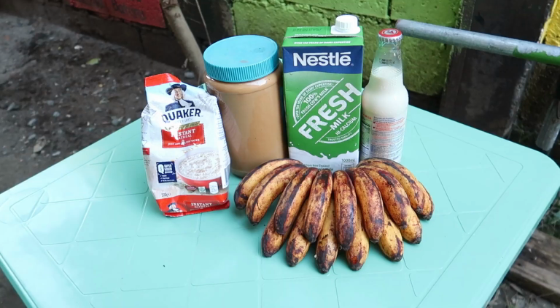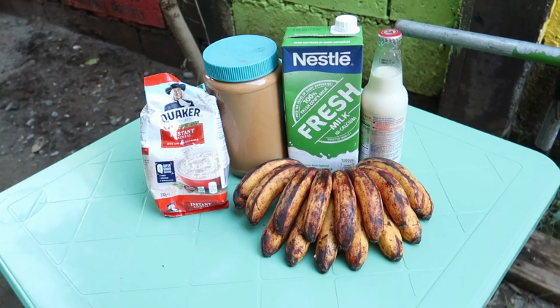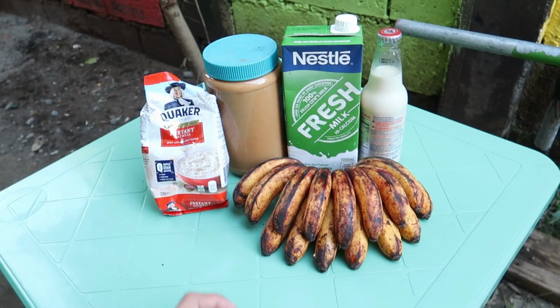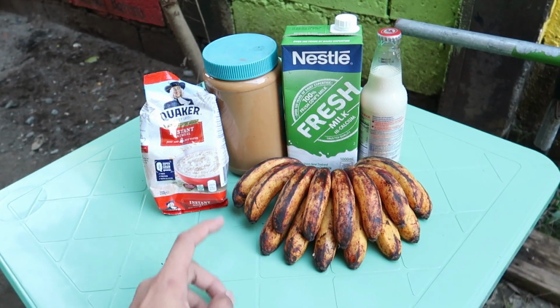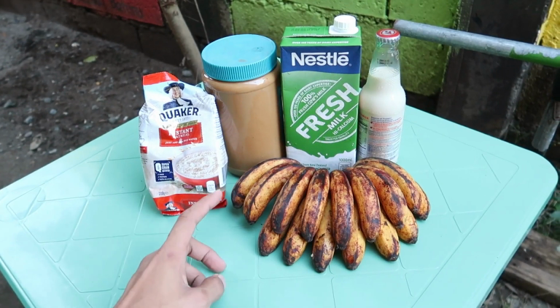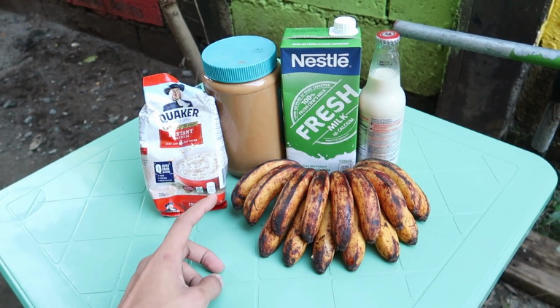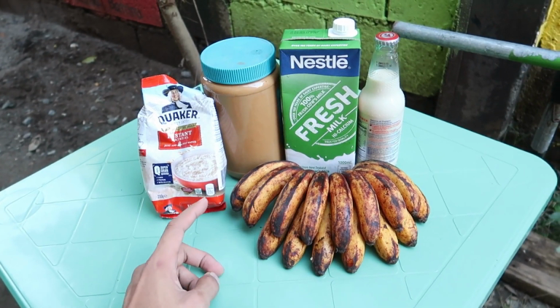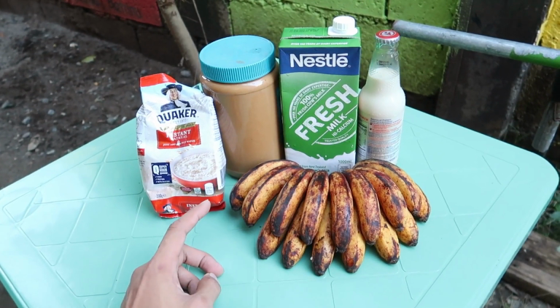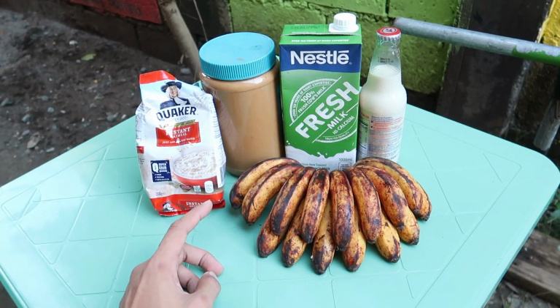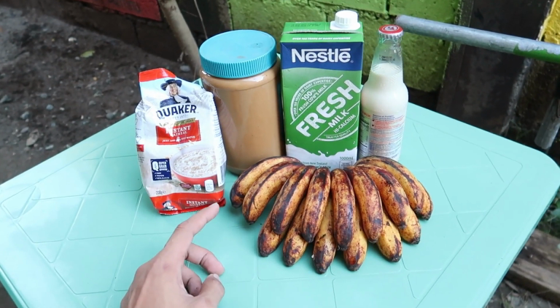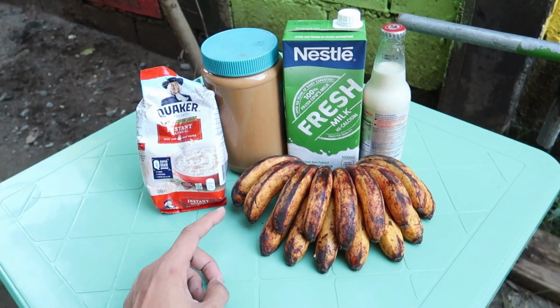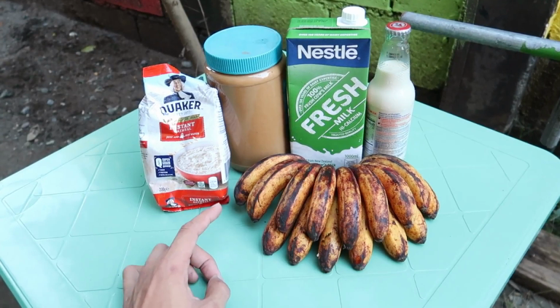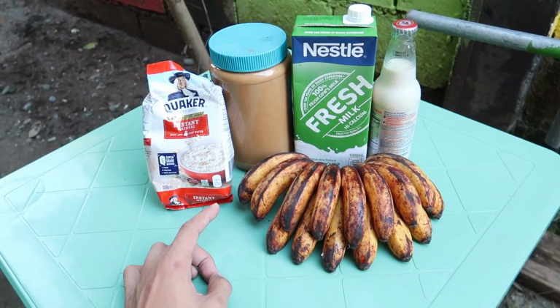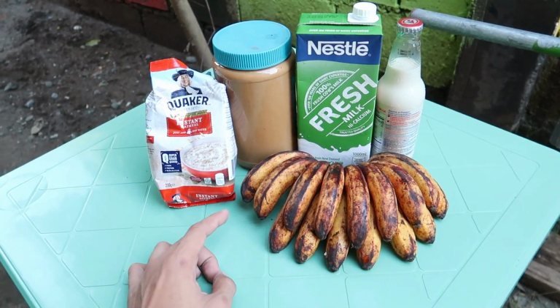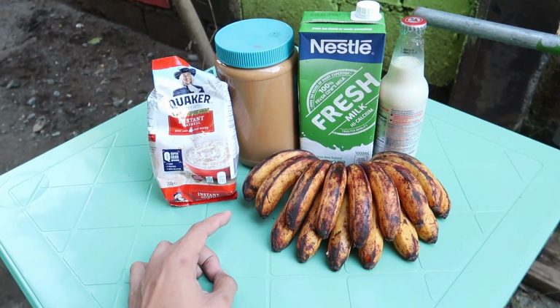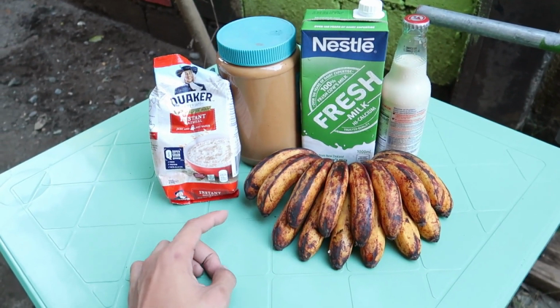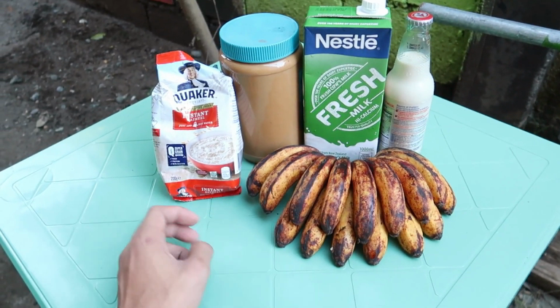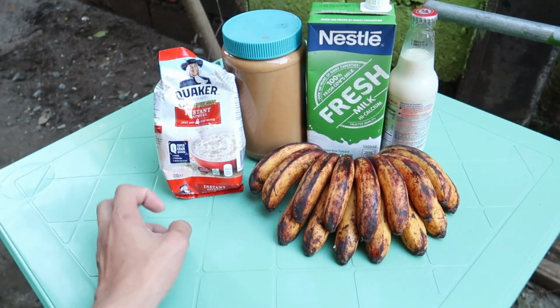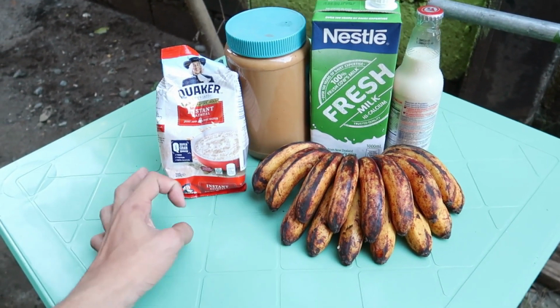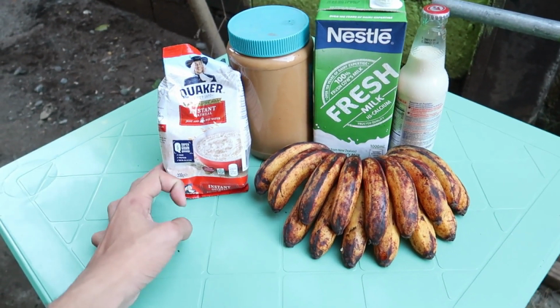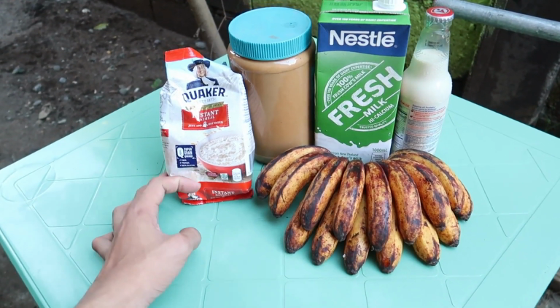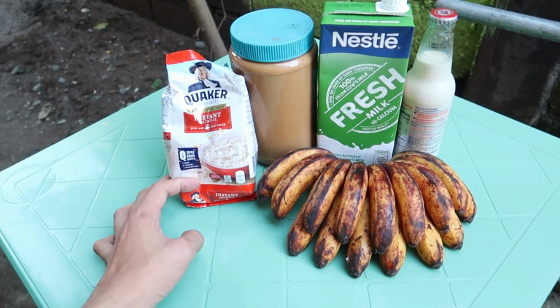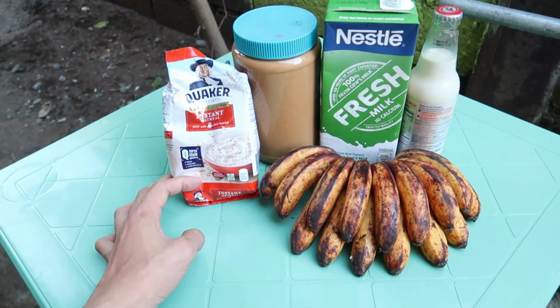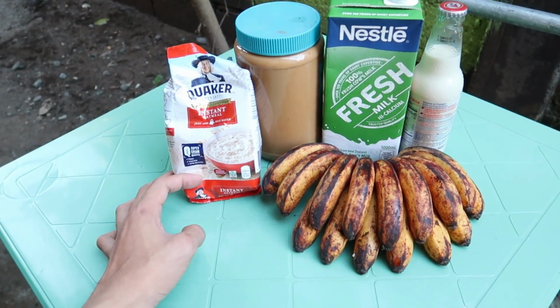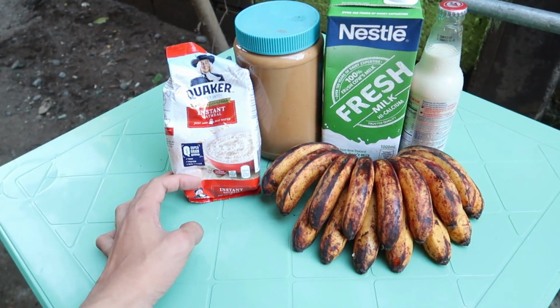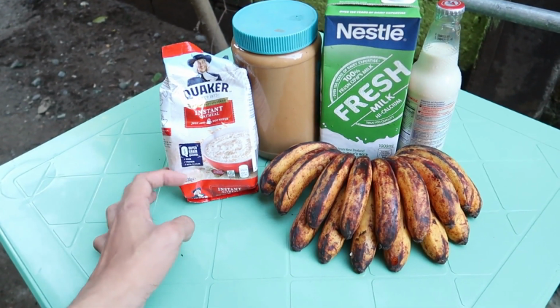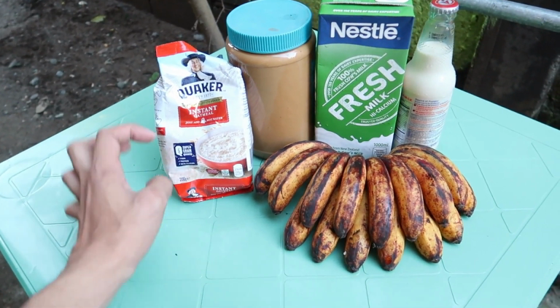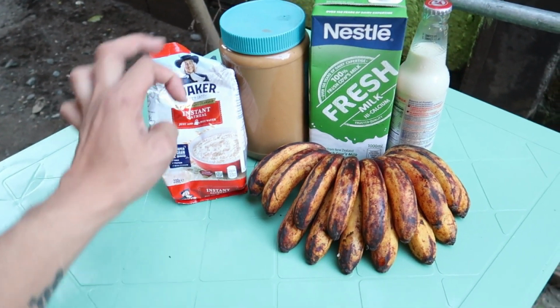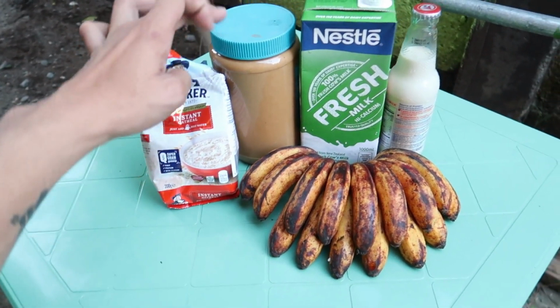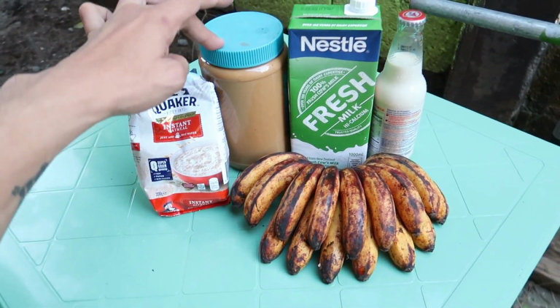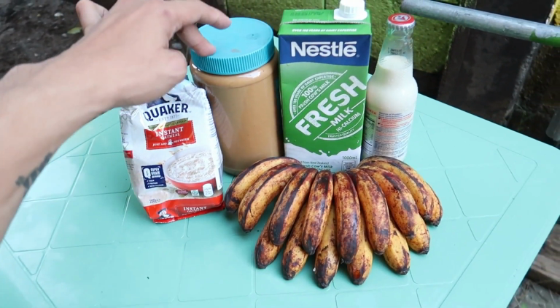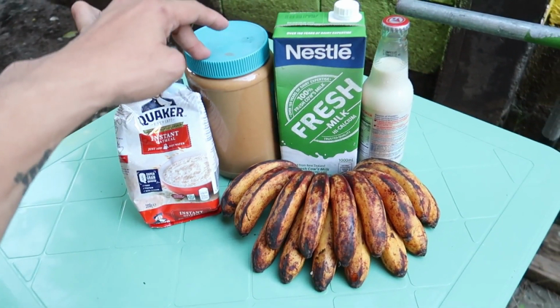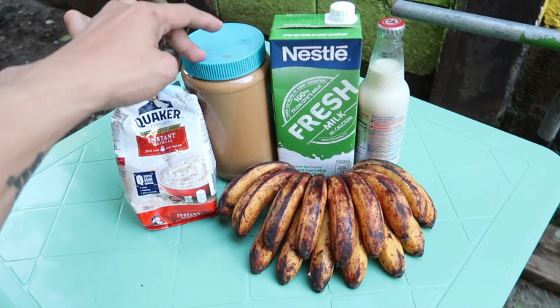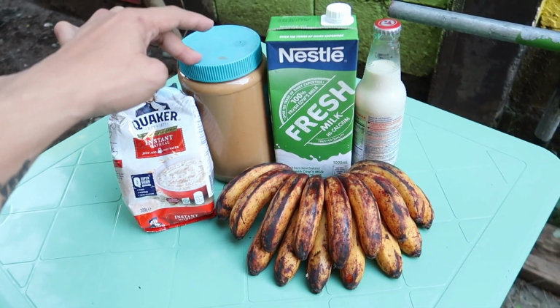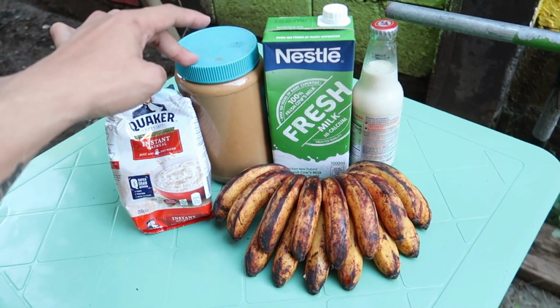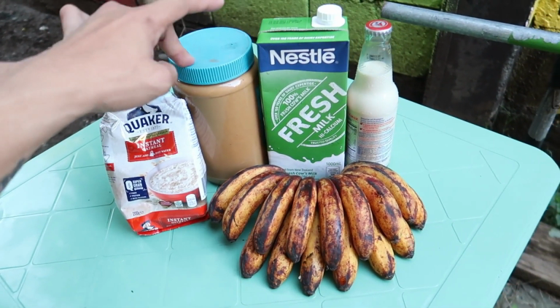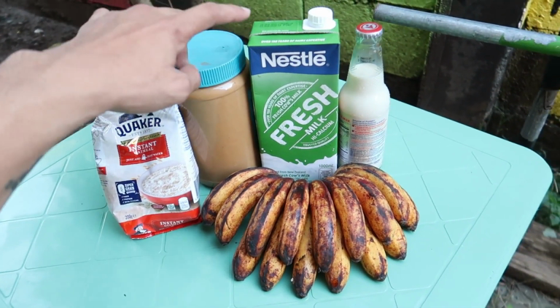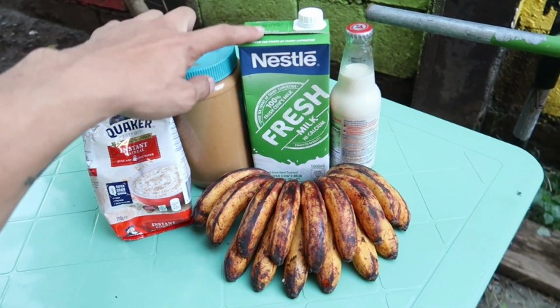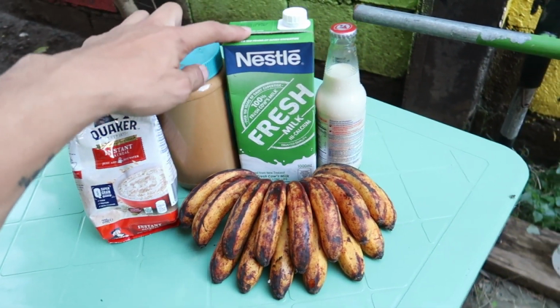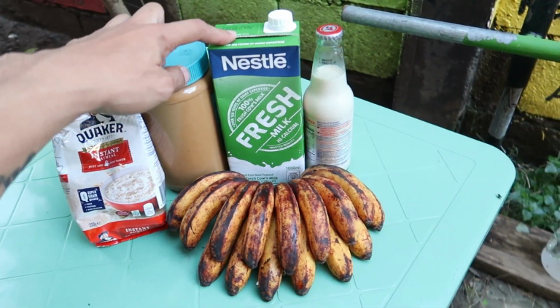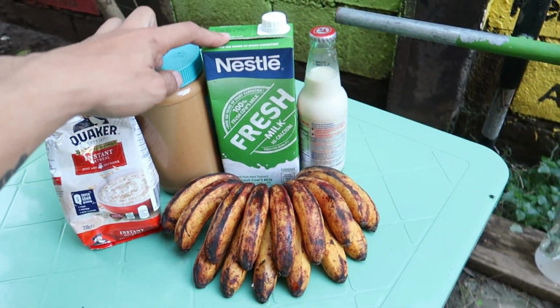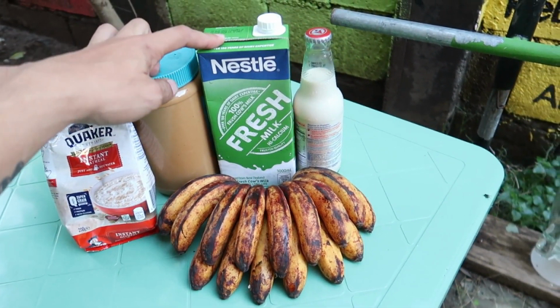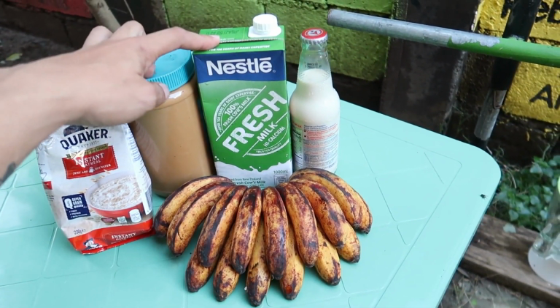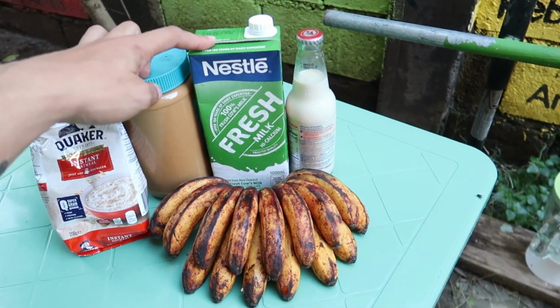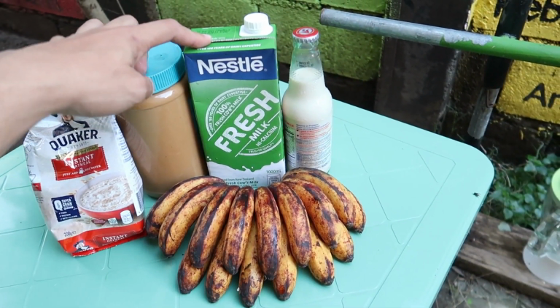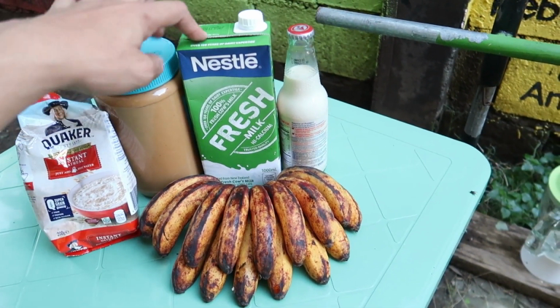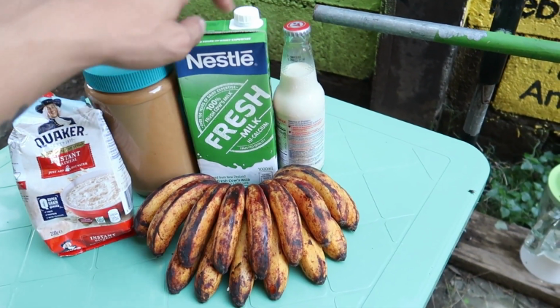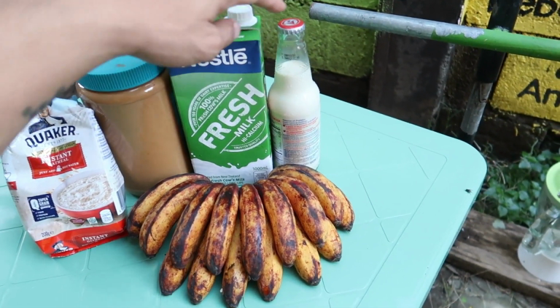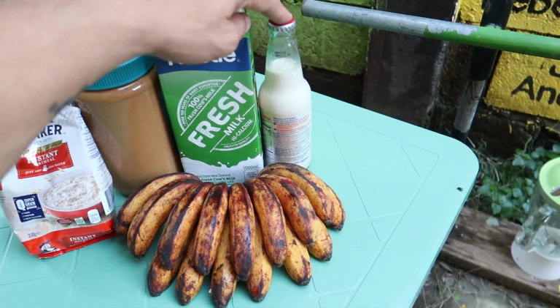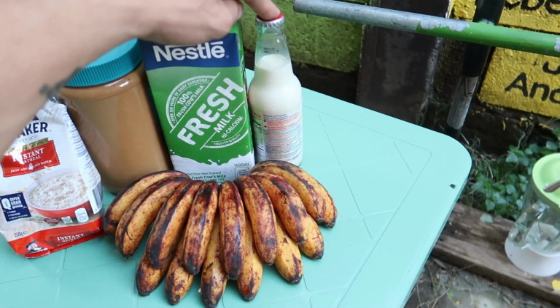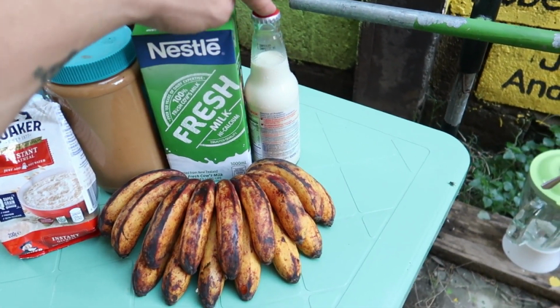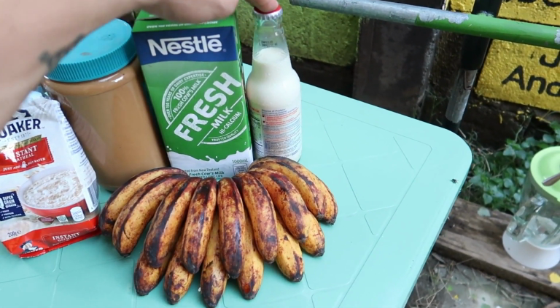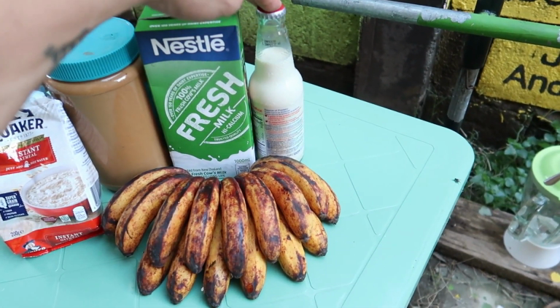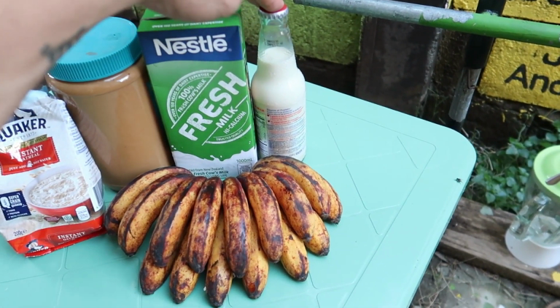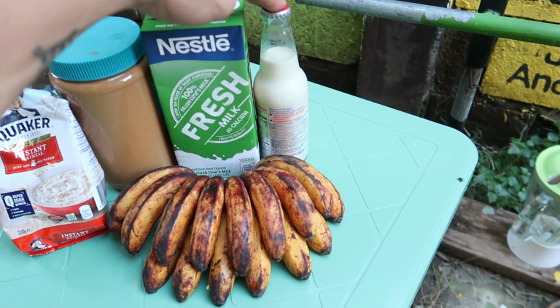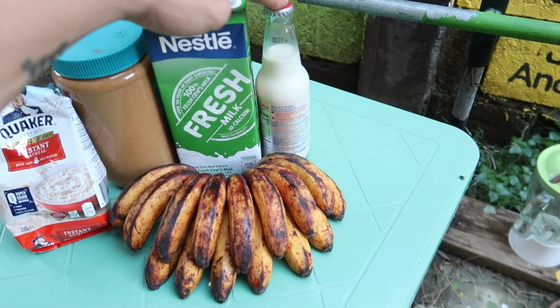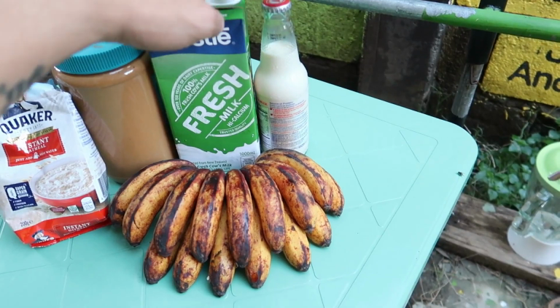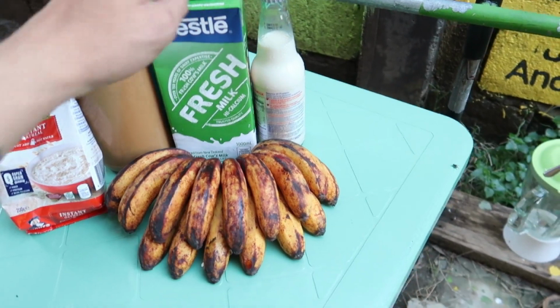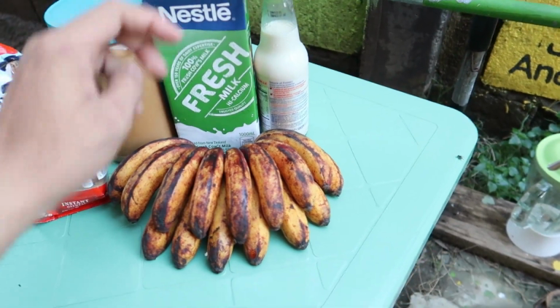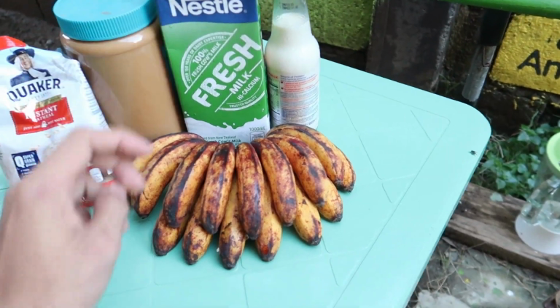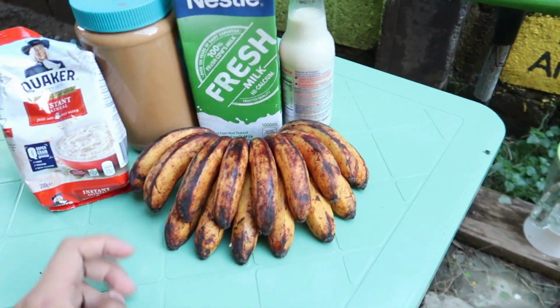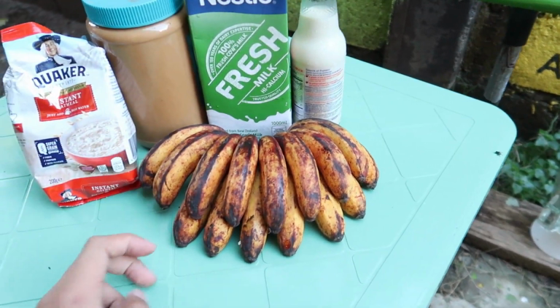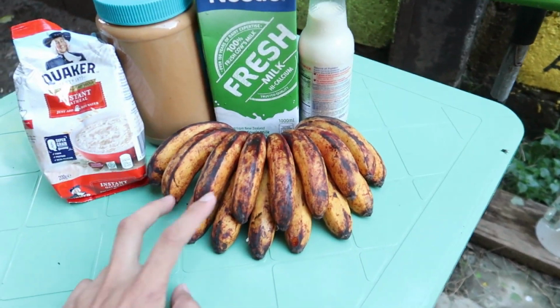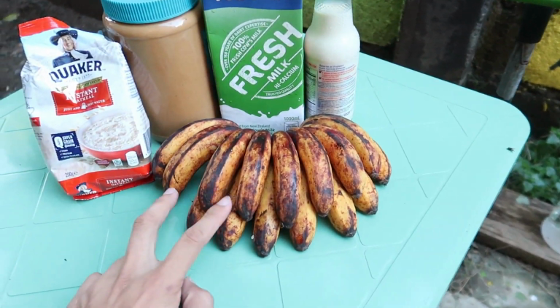So these are the ingredients that we need: oatmeal, peanut butter, fresh milk, soy milk, and banana.